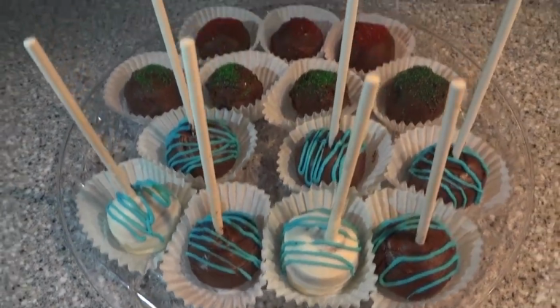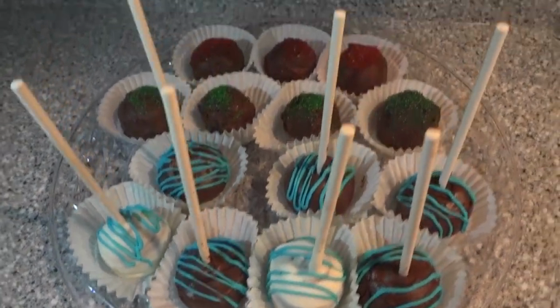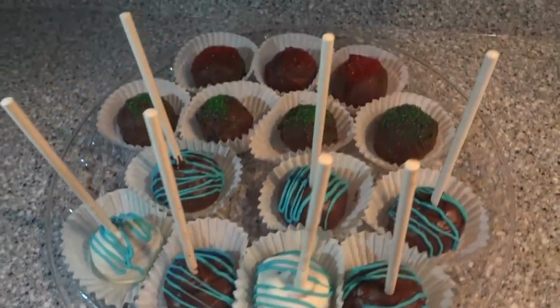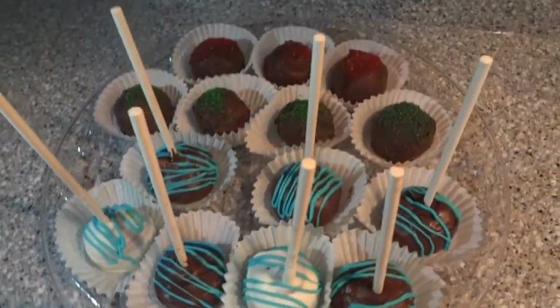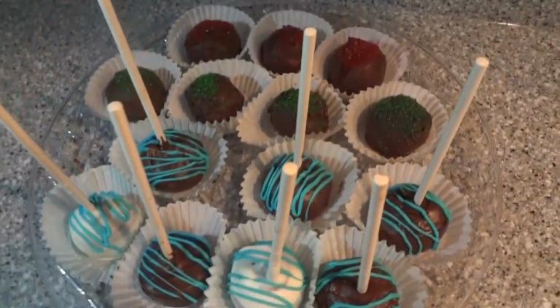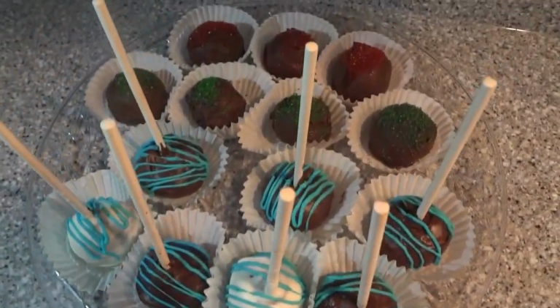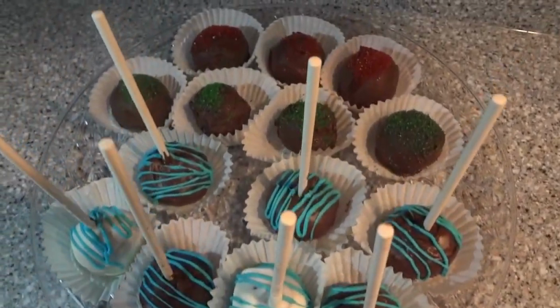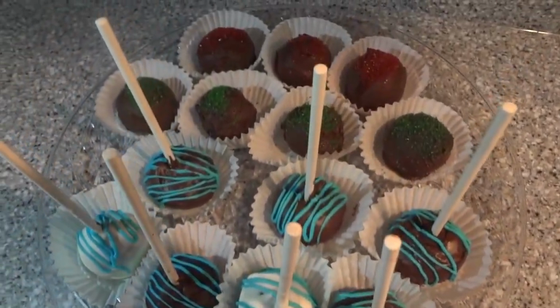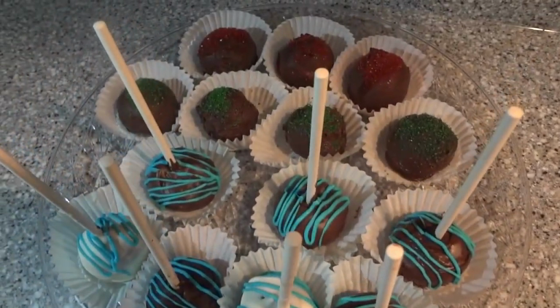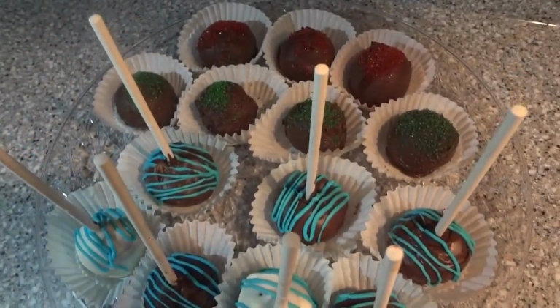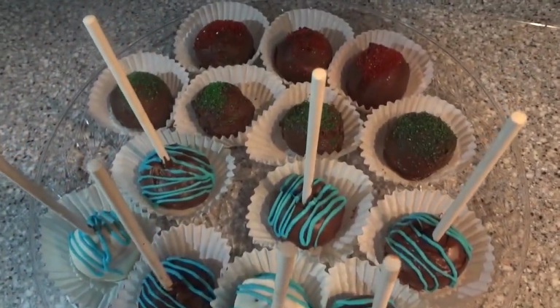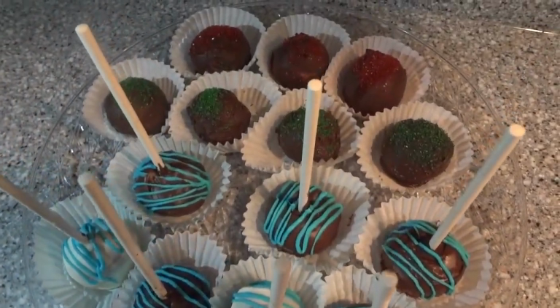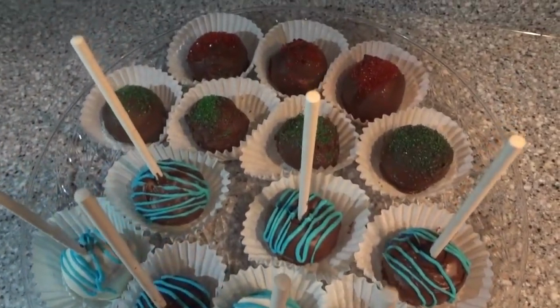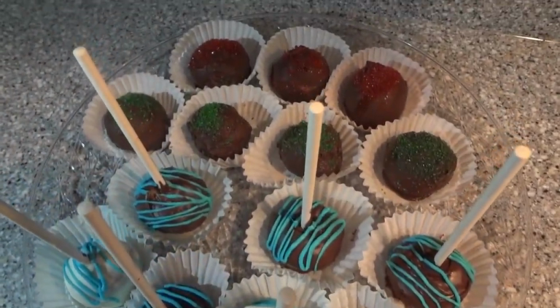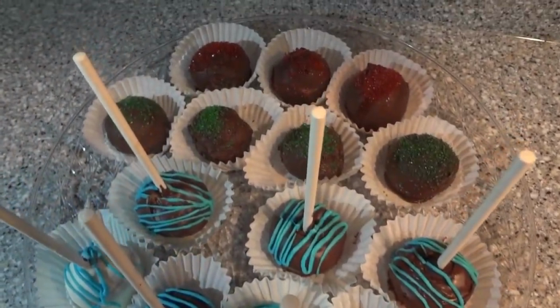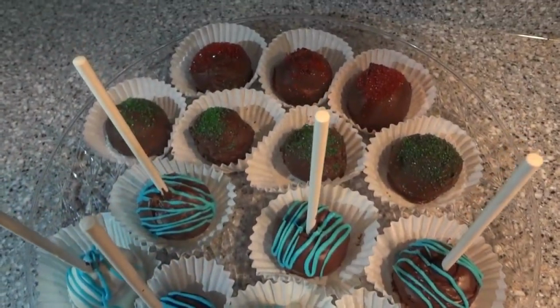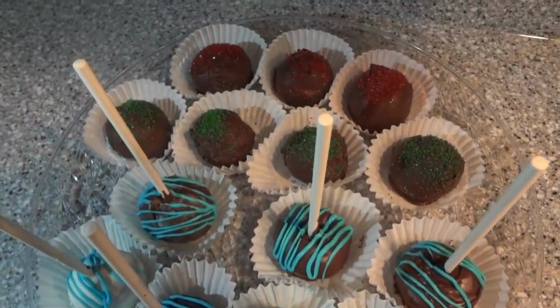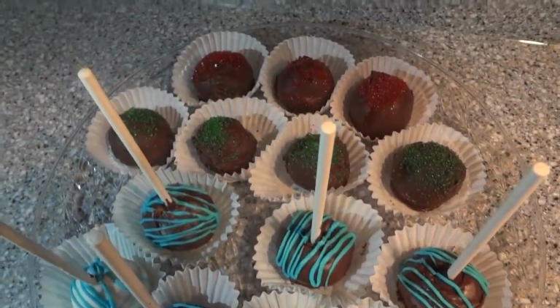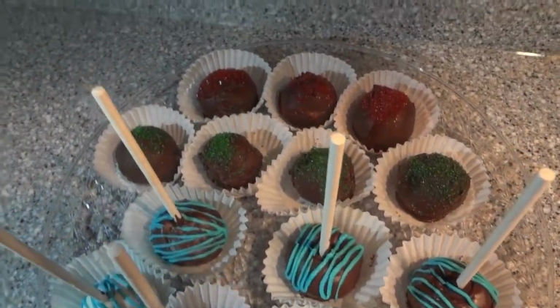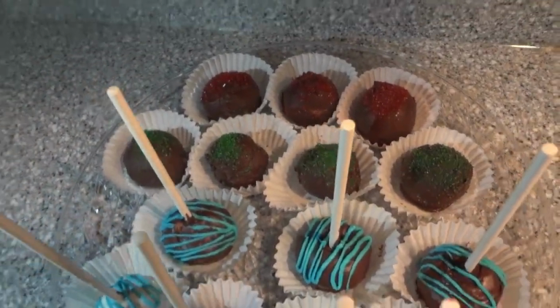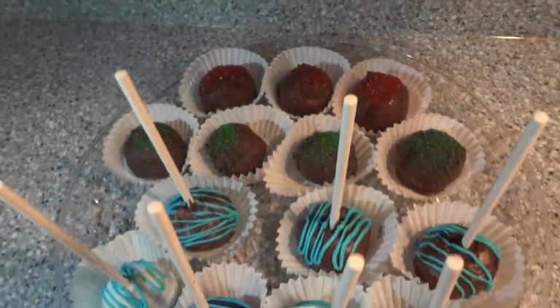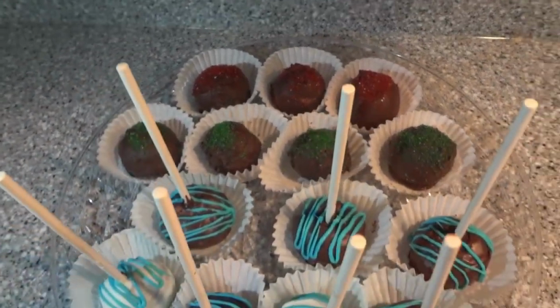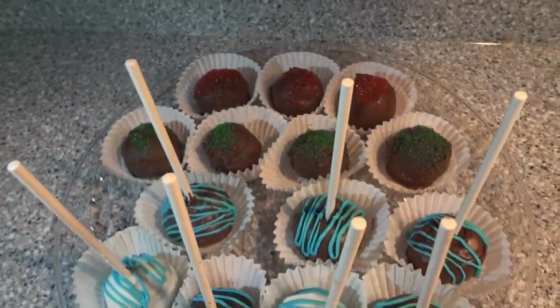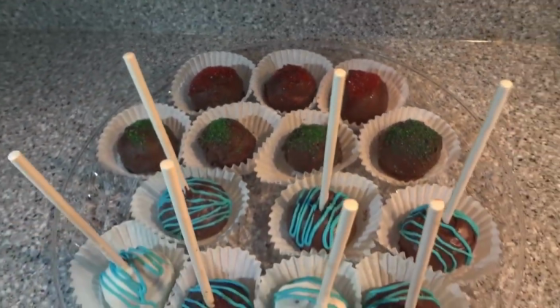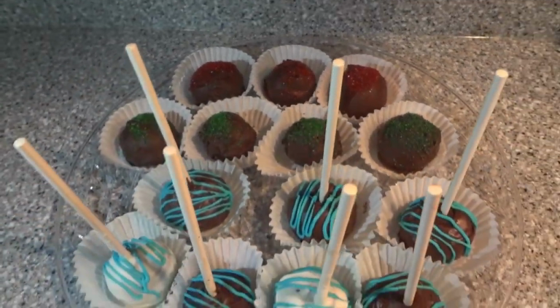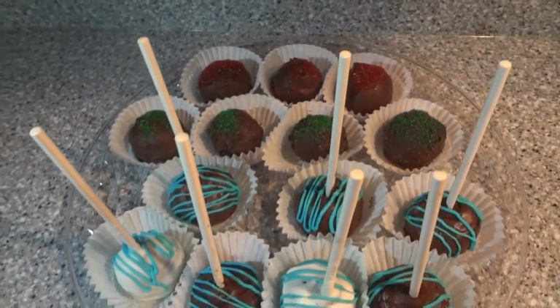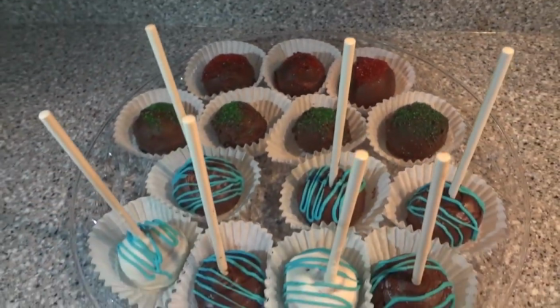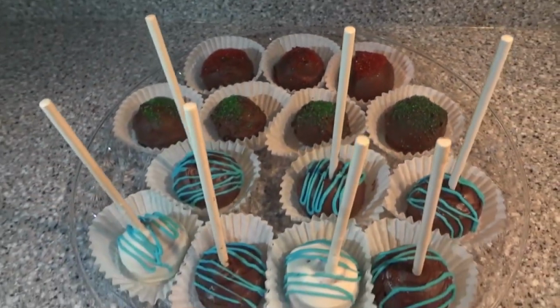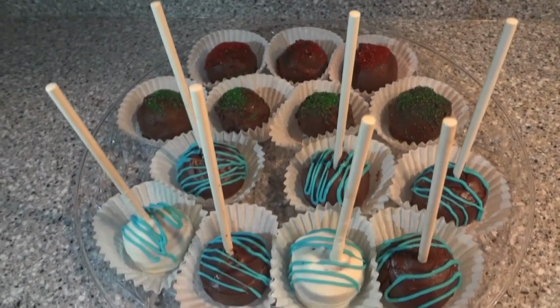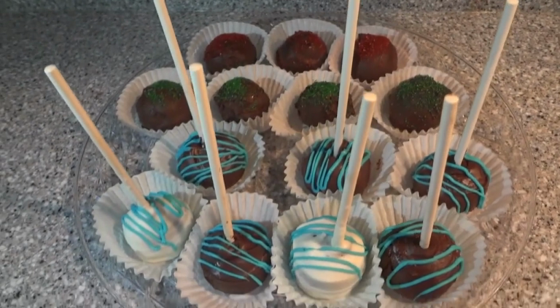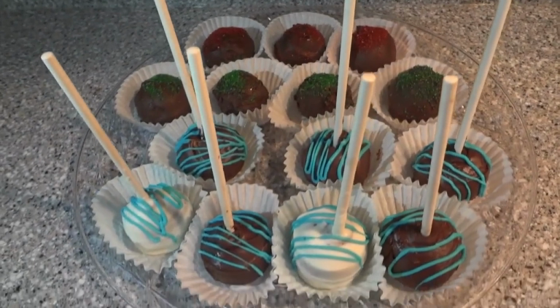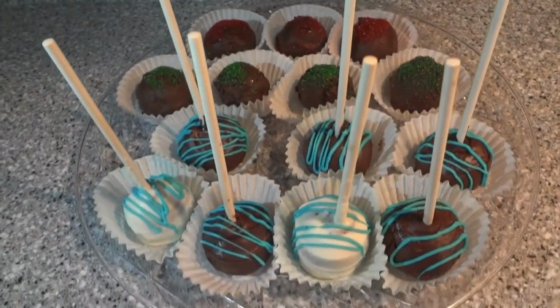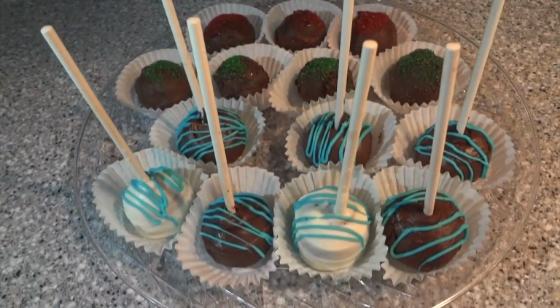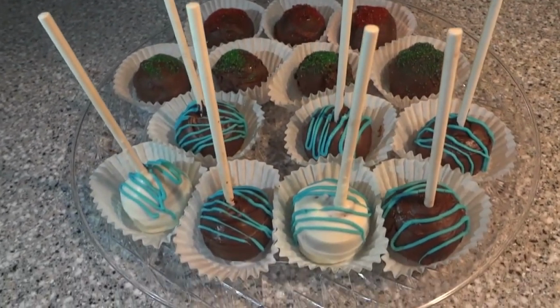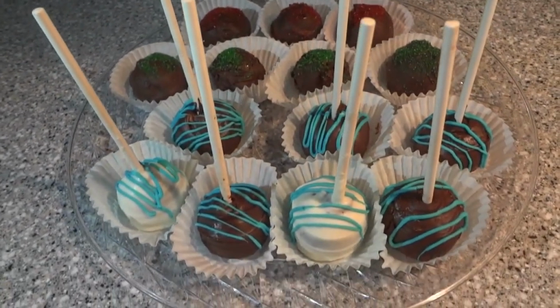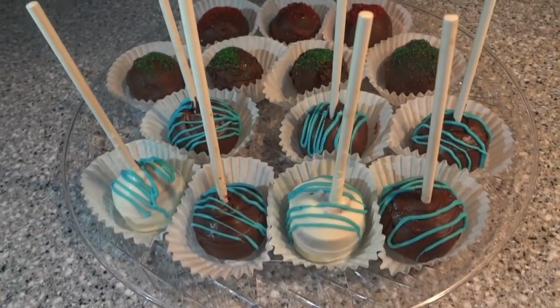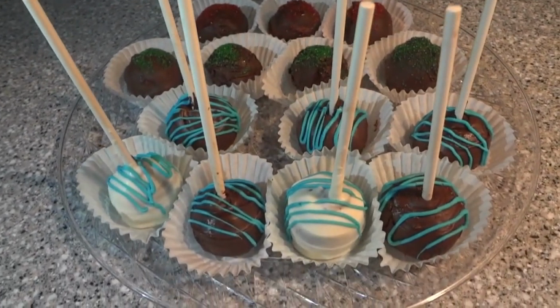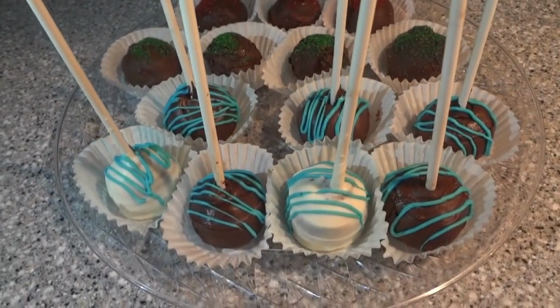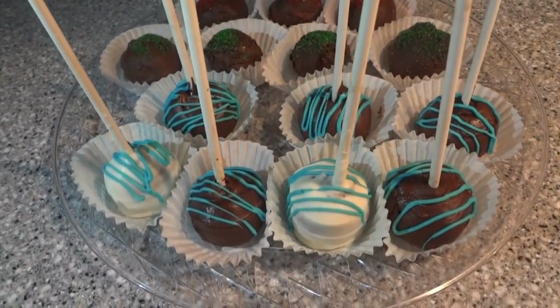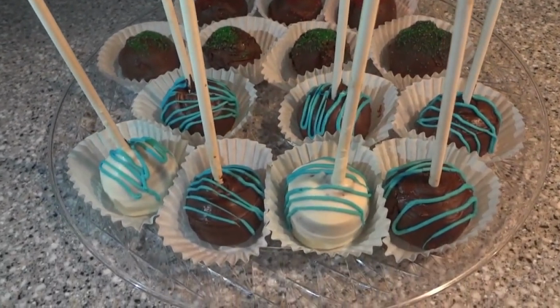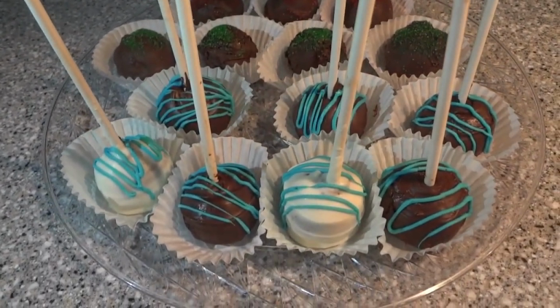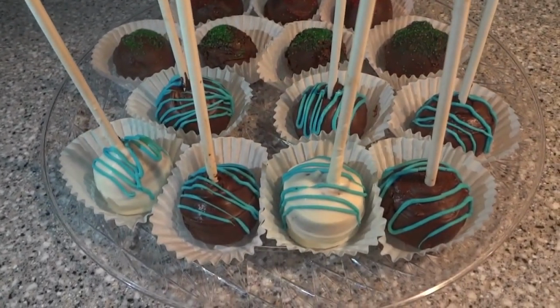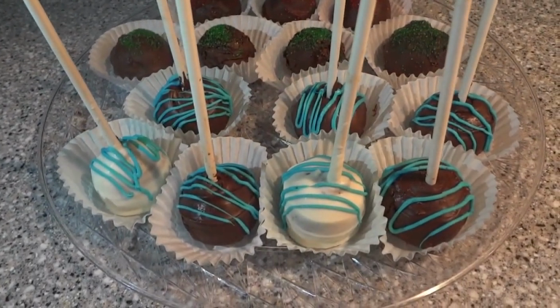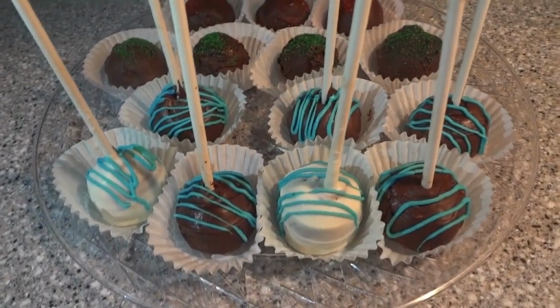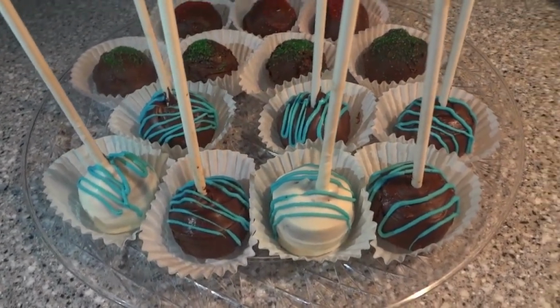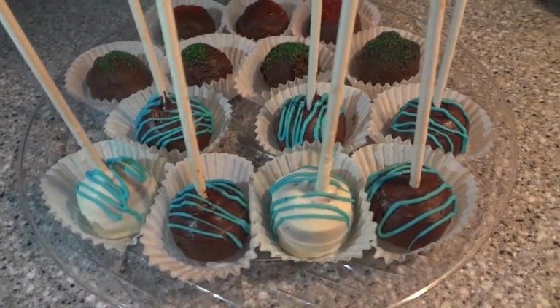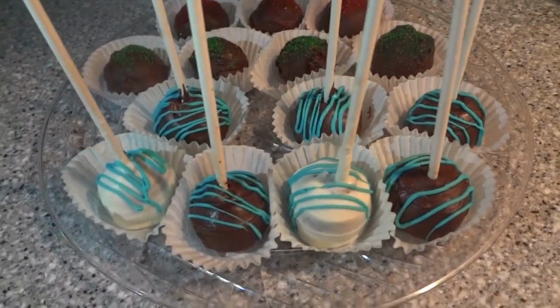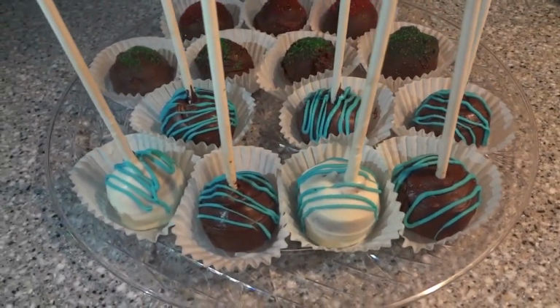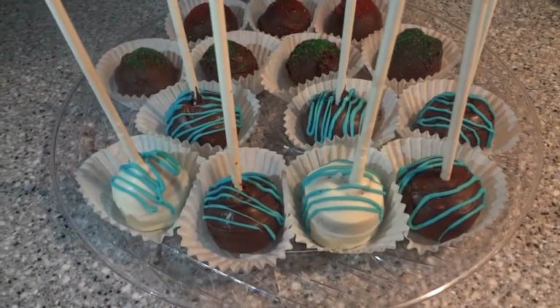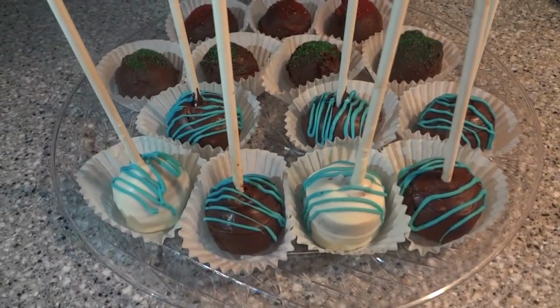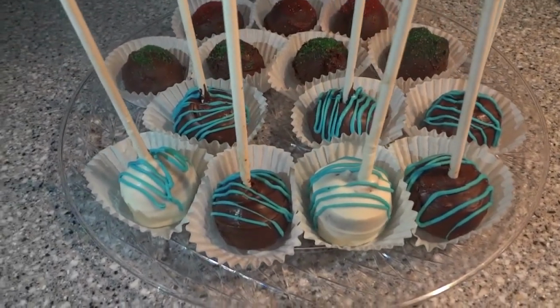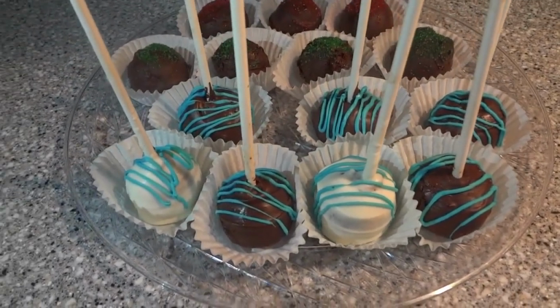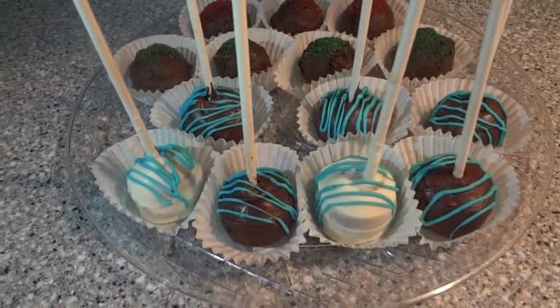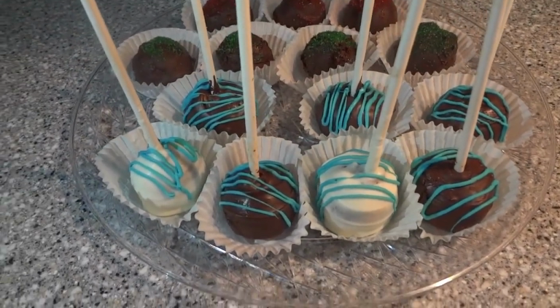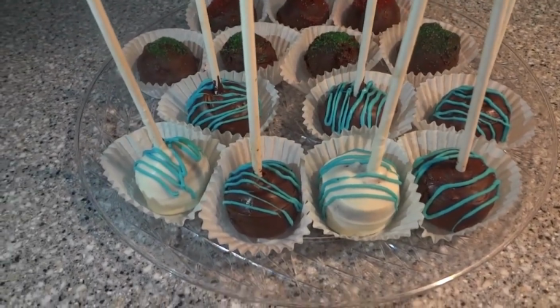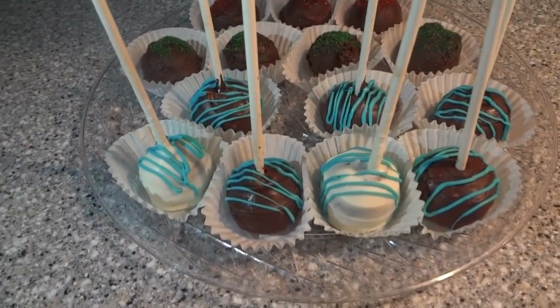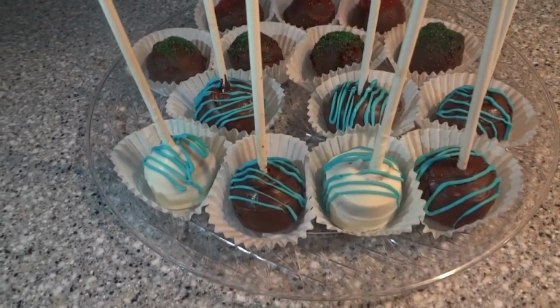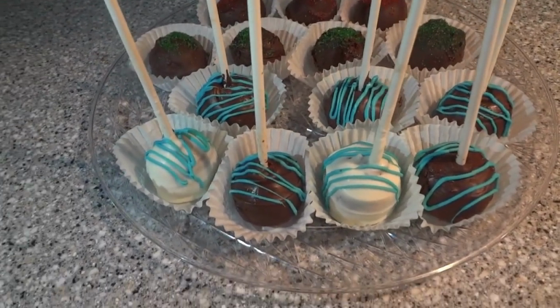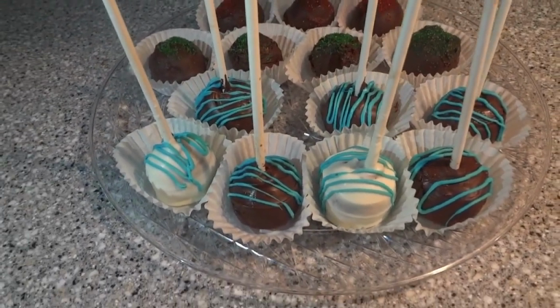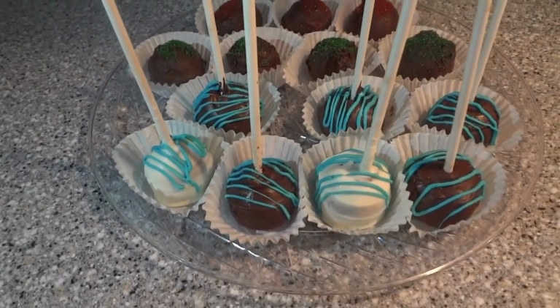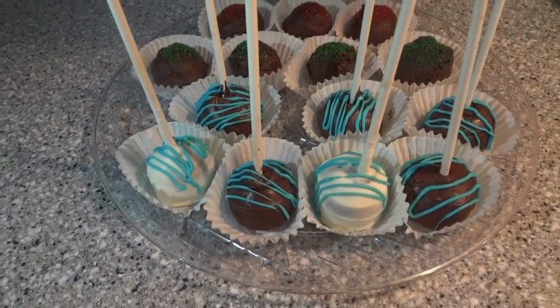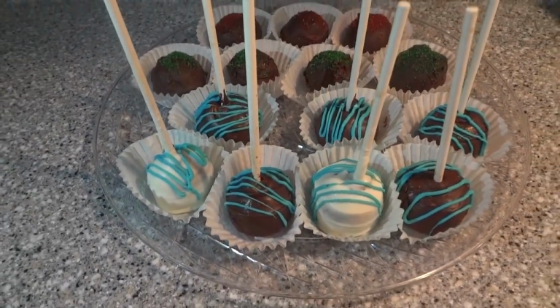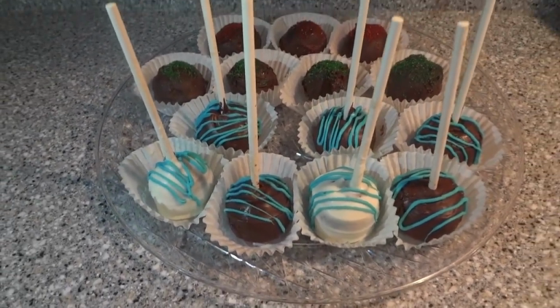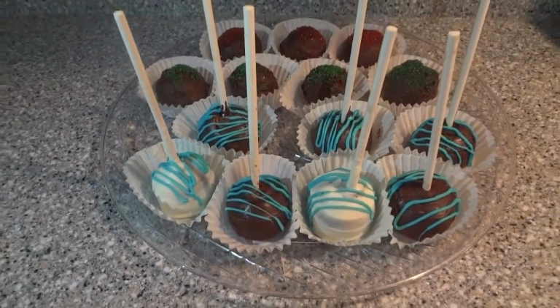Alright guys, that is it — these are our easy little cake pops! I hope you like this recipe, give it a try, and let me know in the comments what your favorite kind is. Thanks so much for watching and God bless!